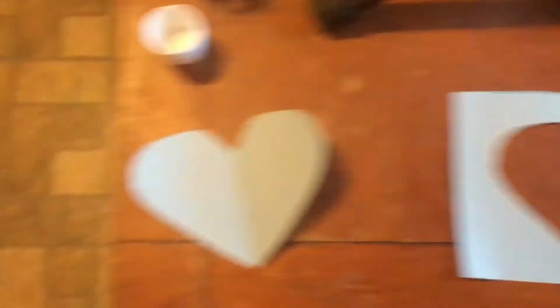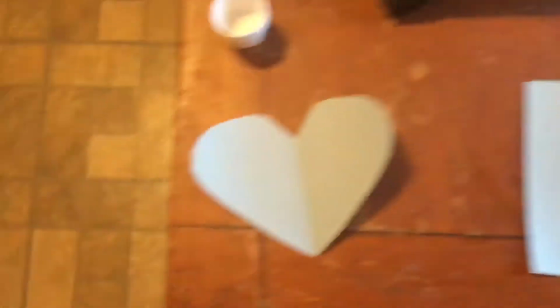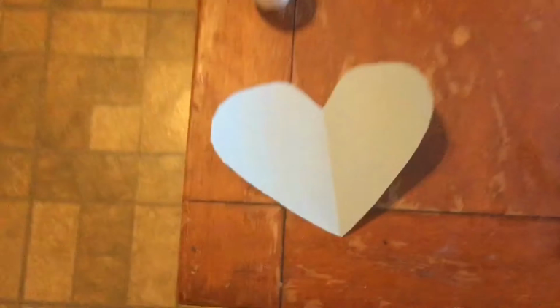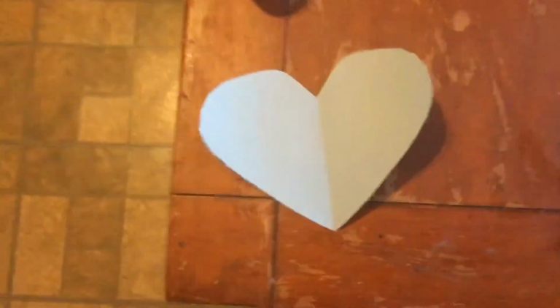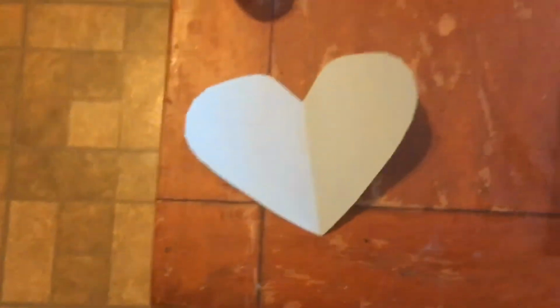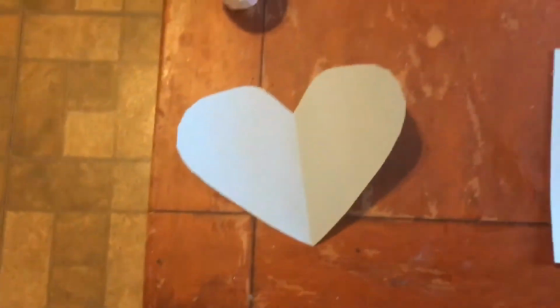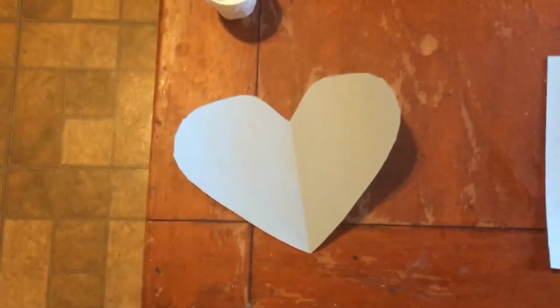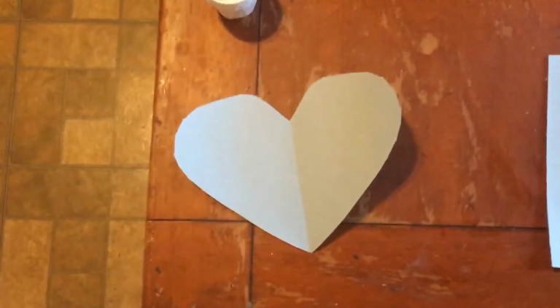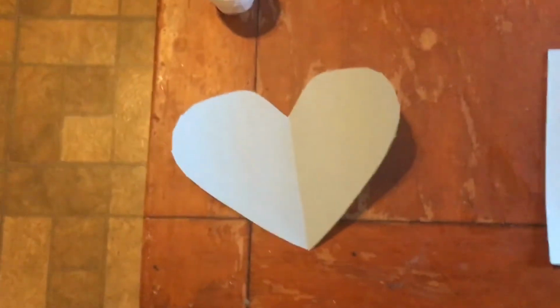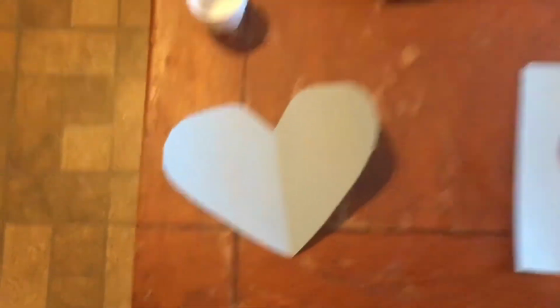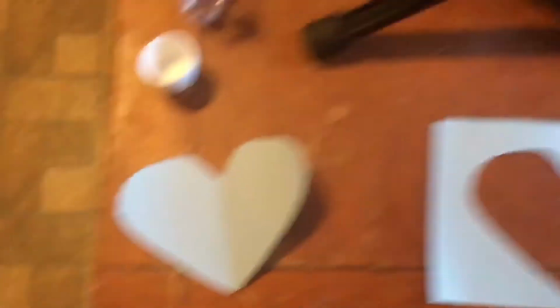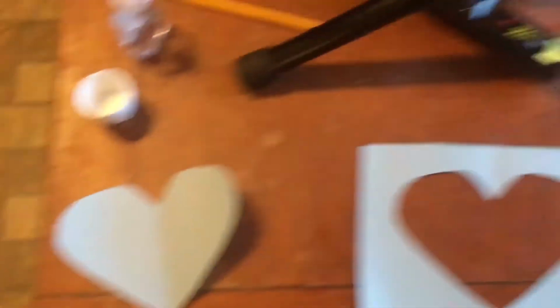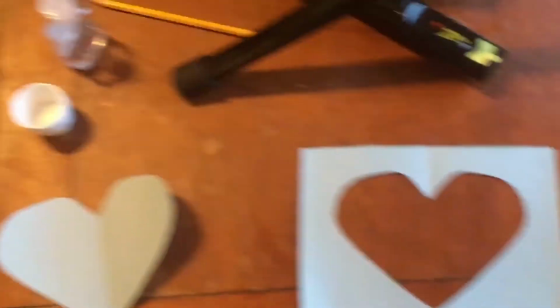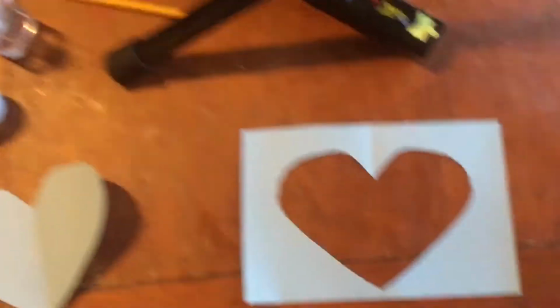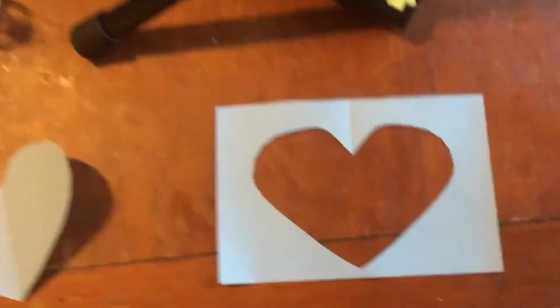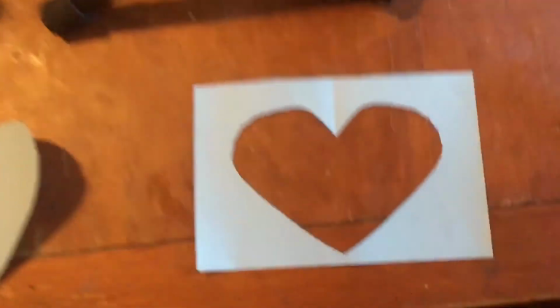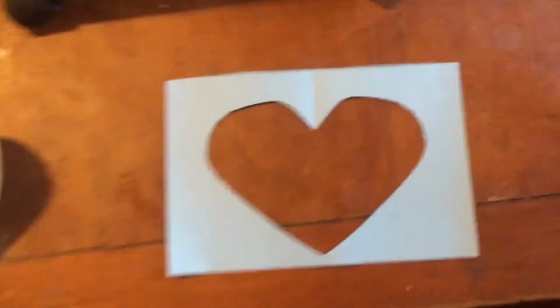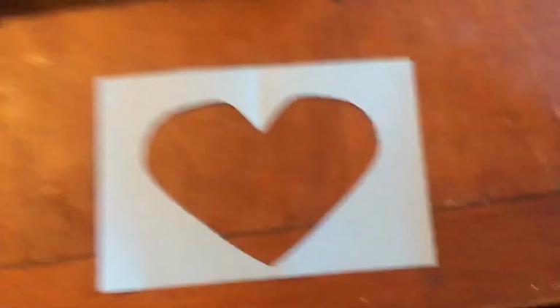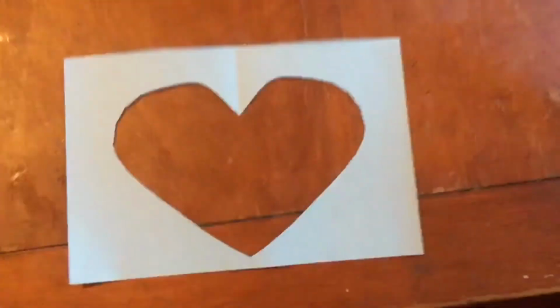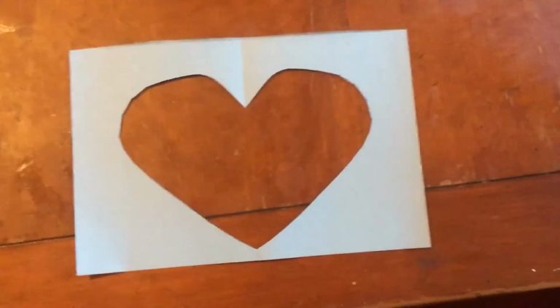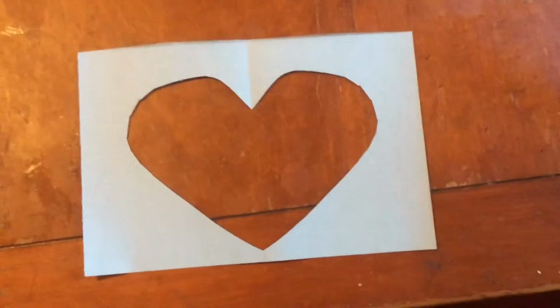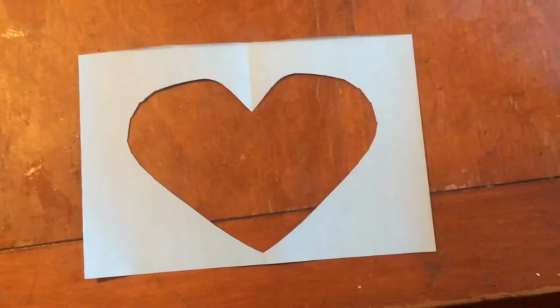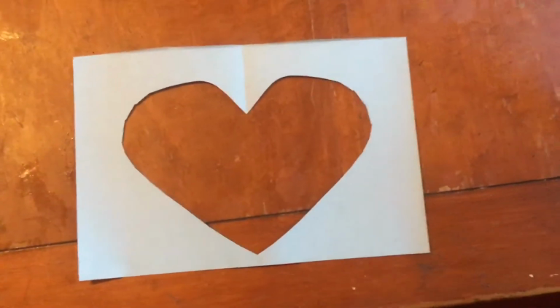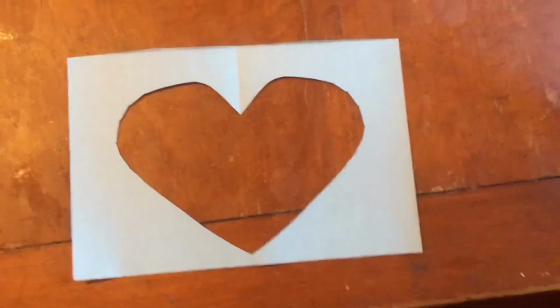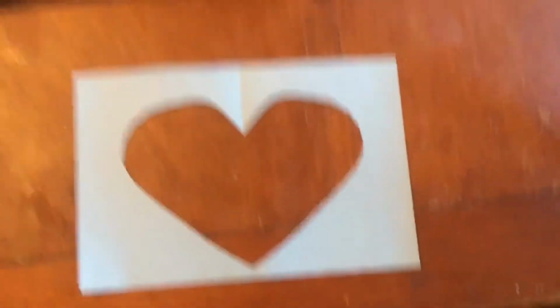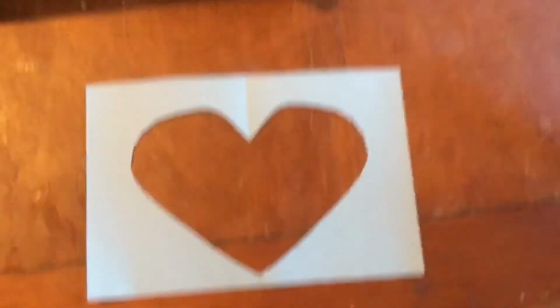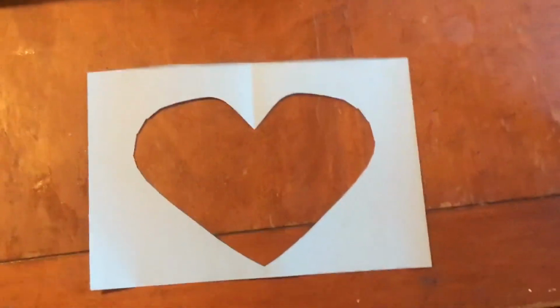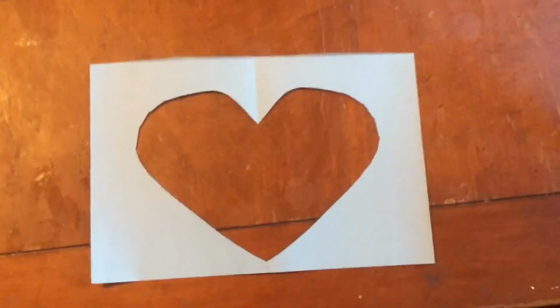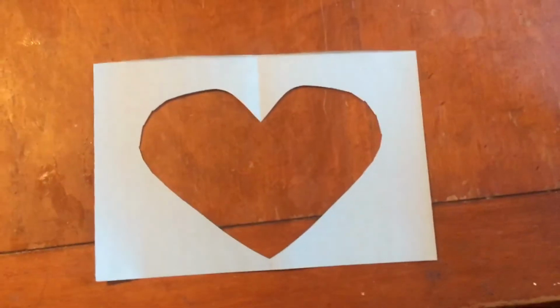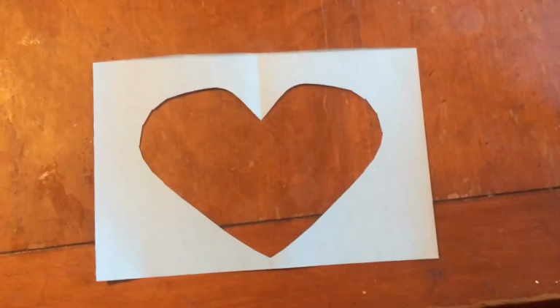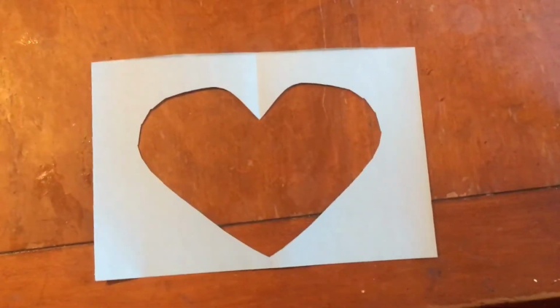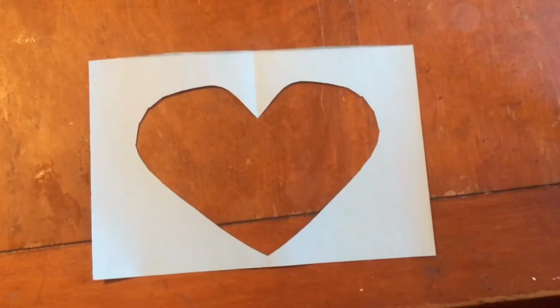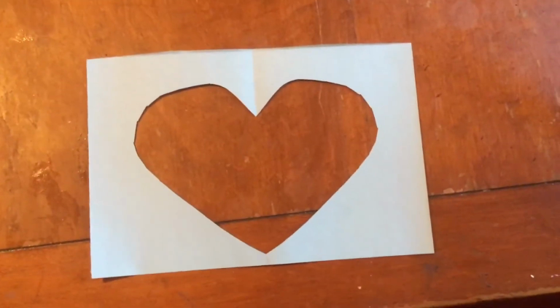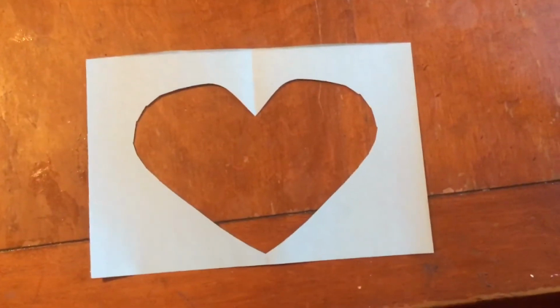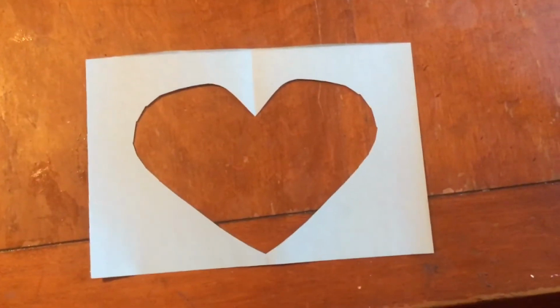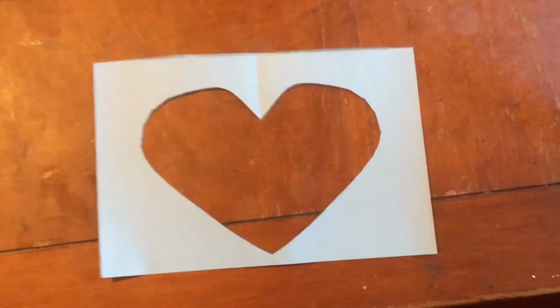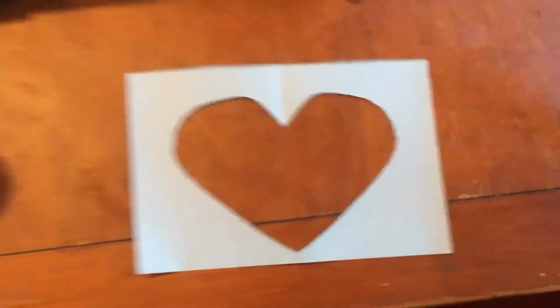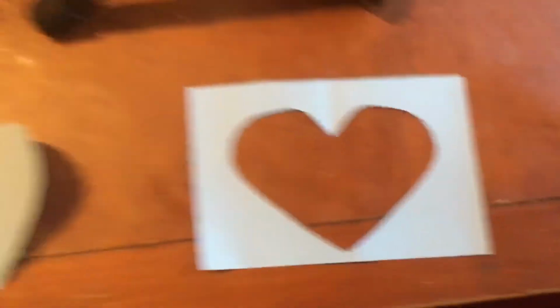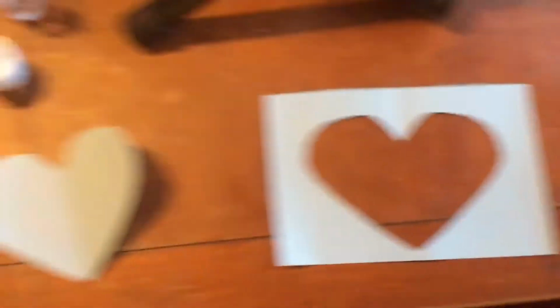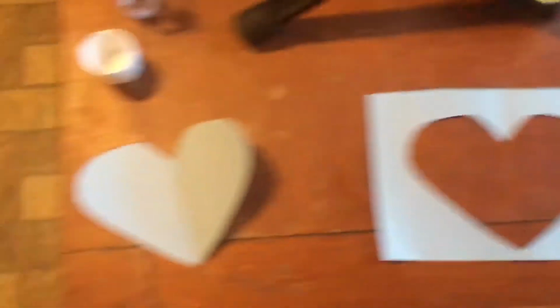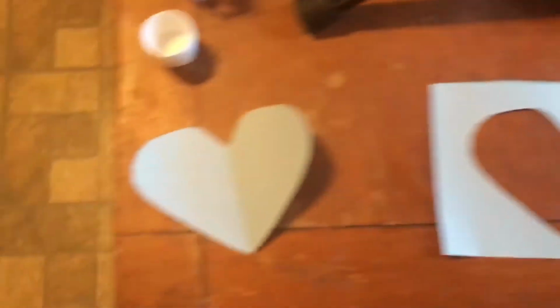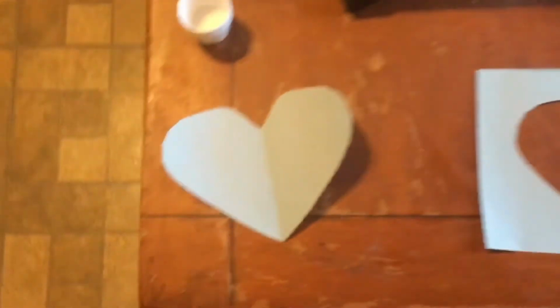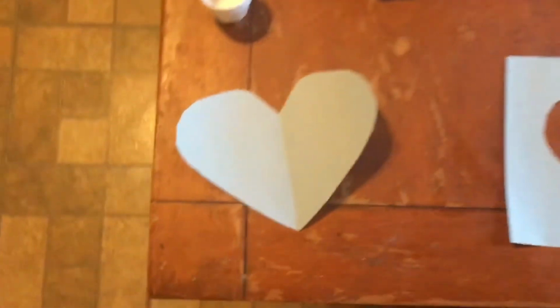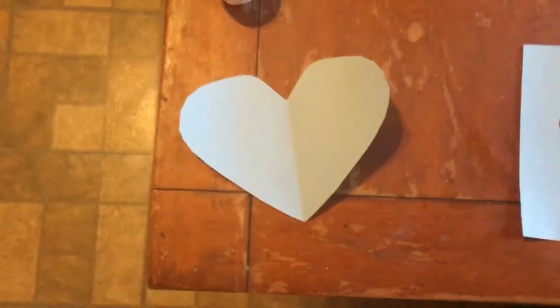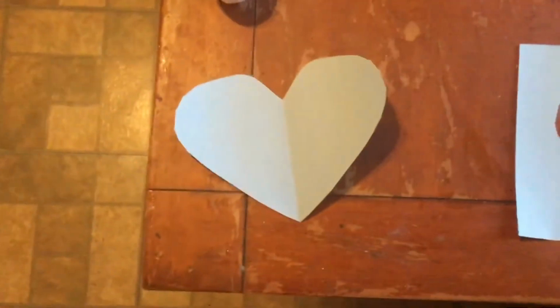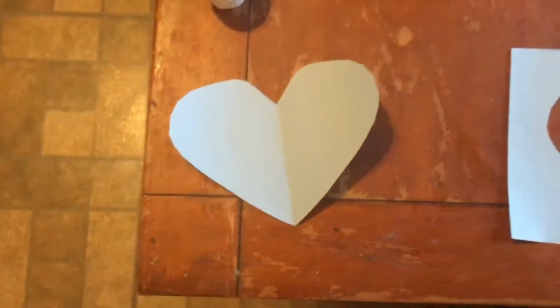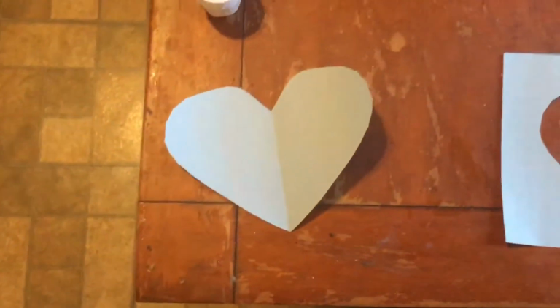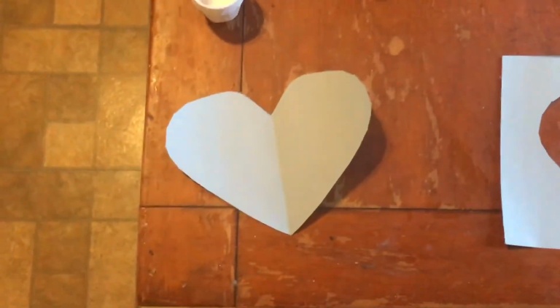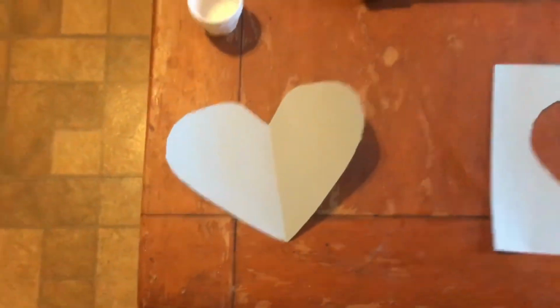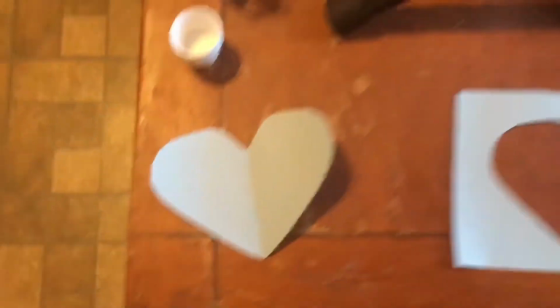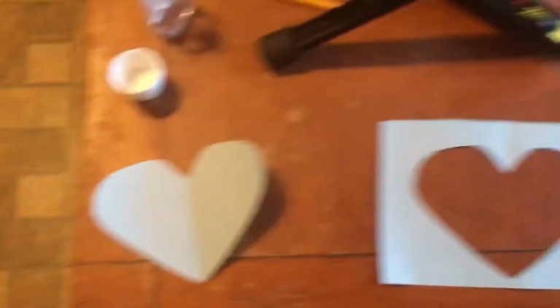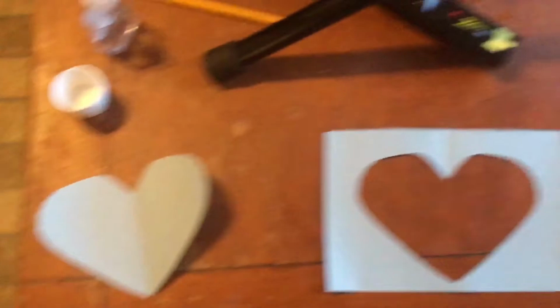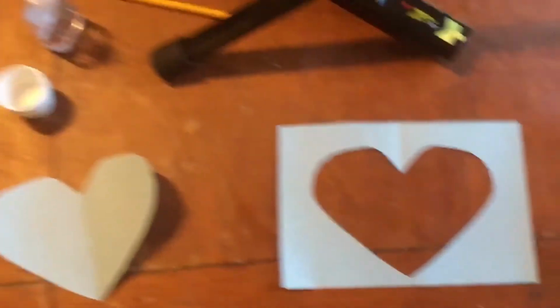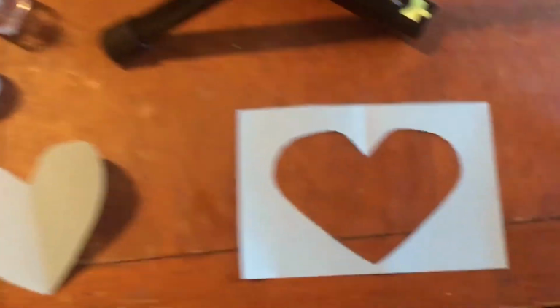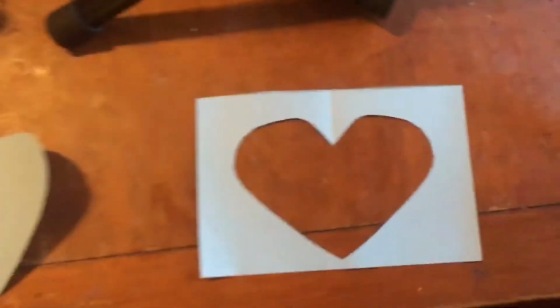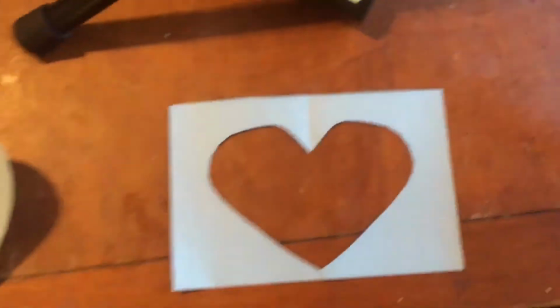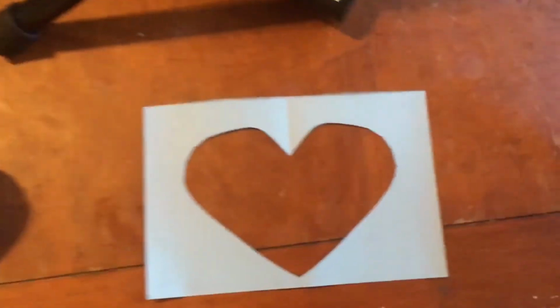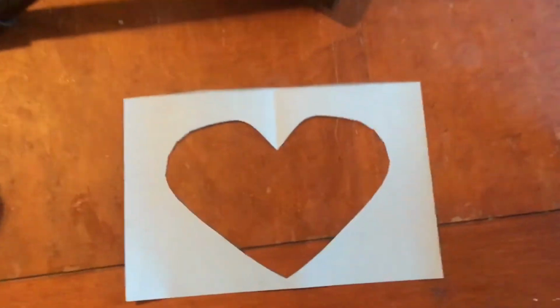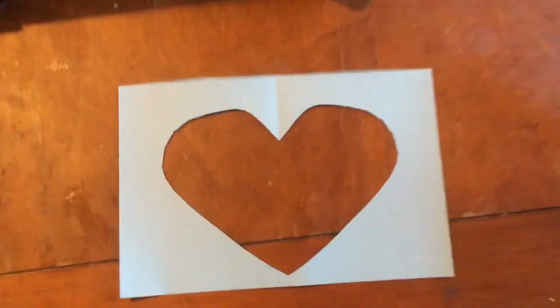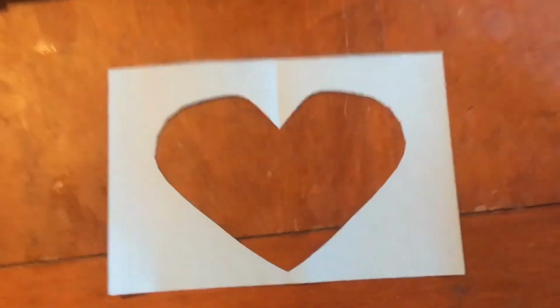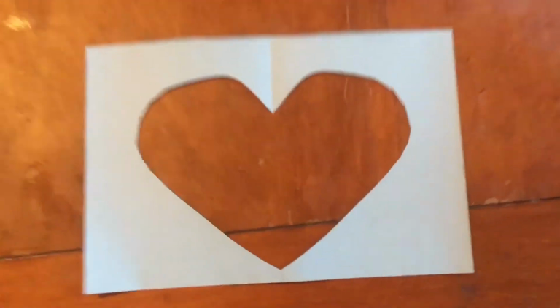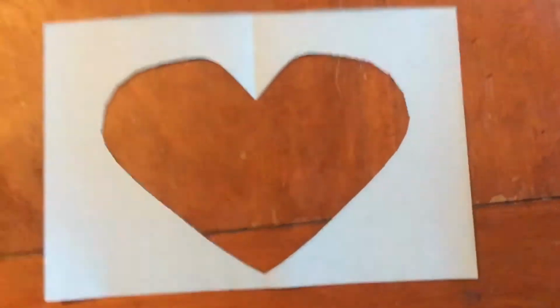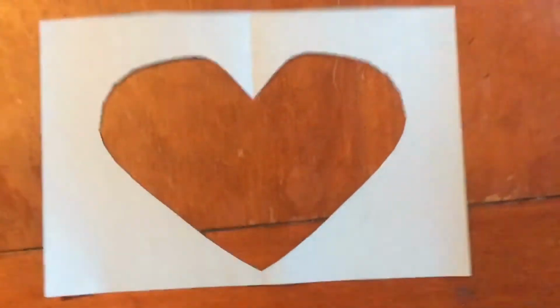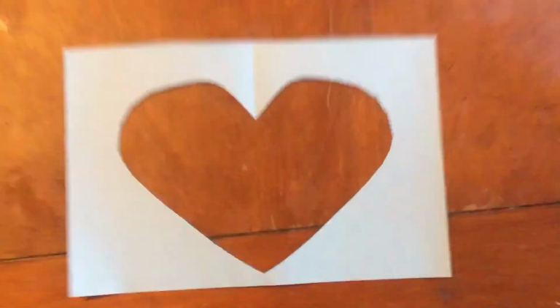Positive shape, negative shape. Positive shape, negative shape.